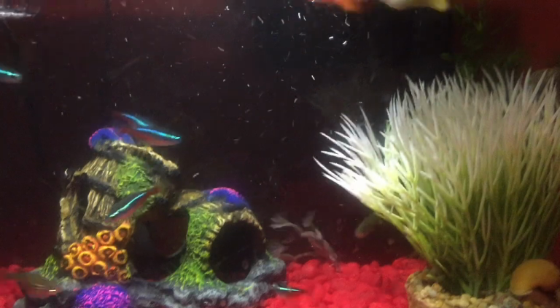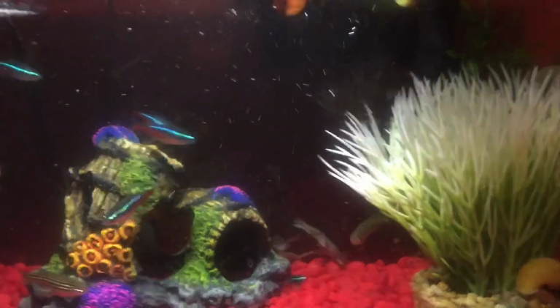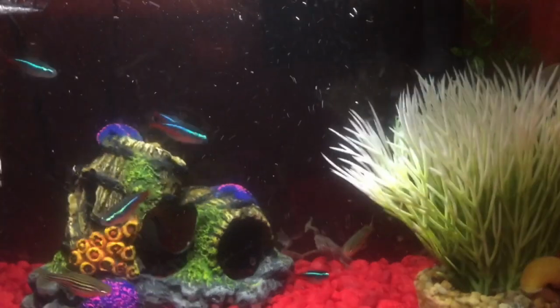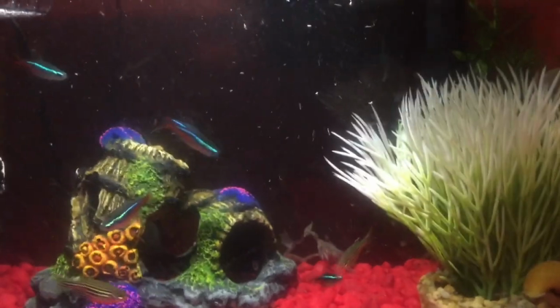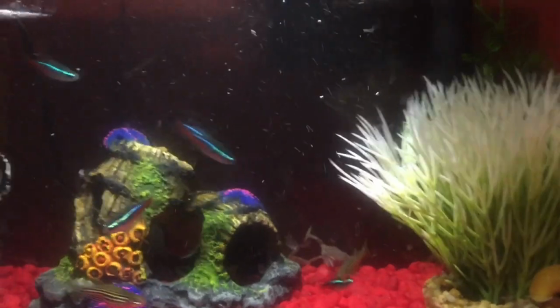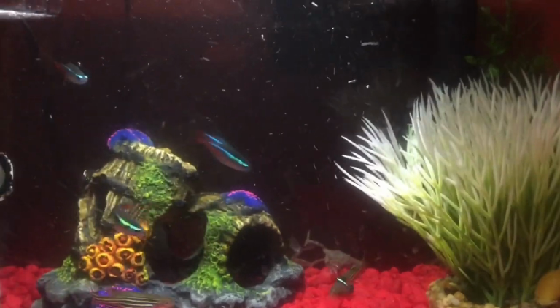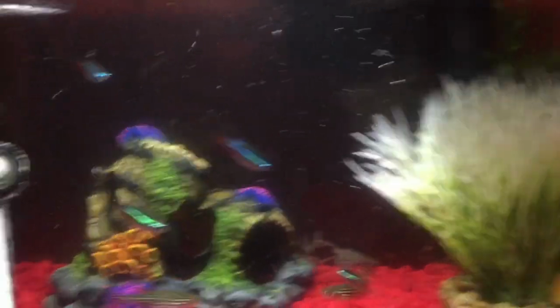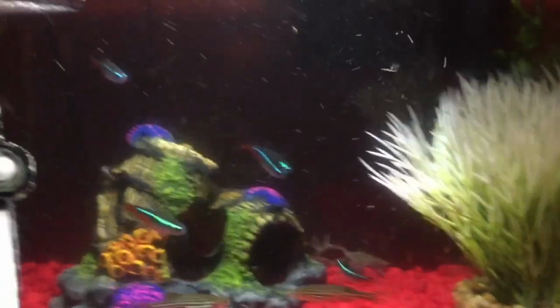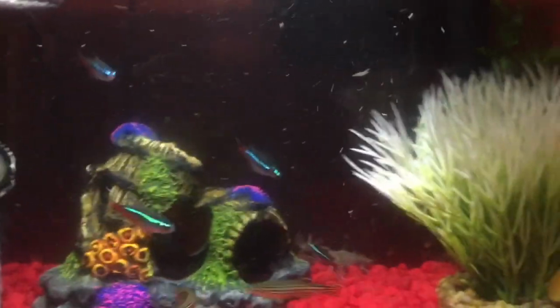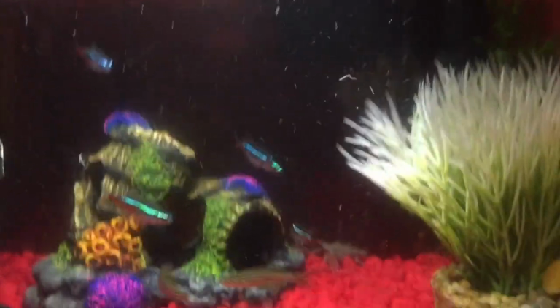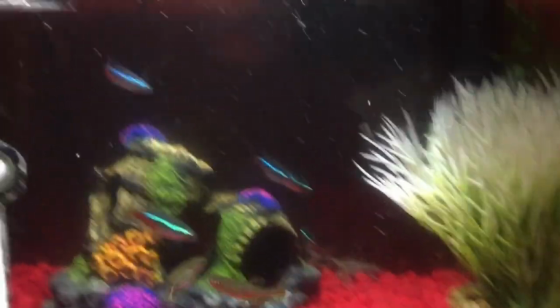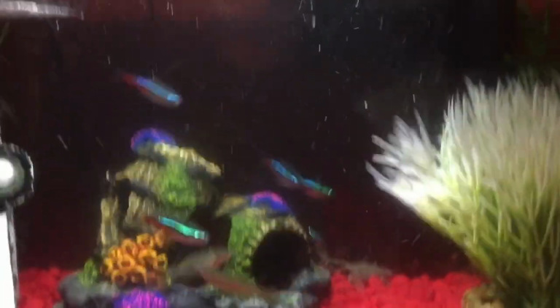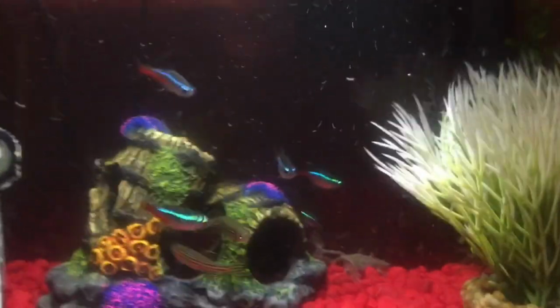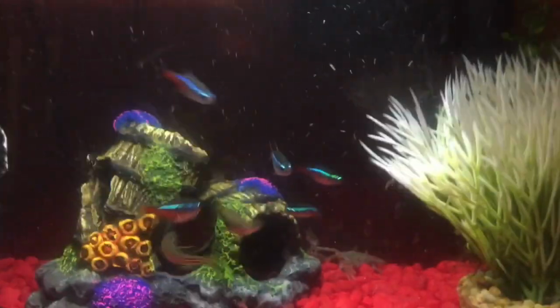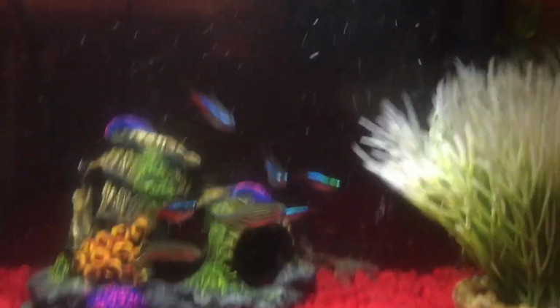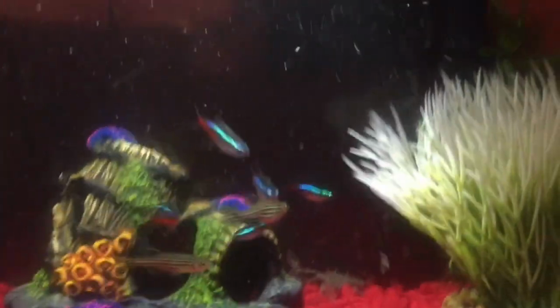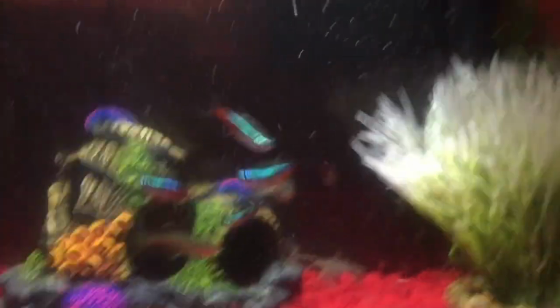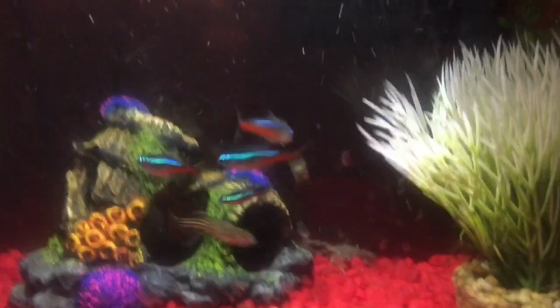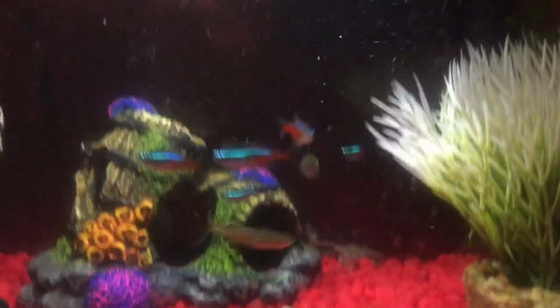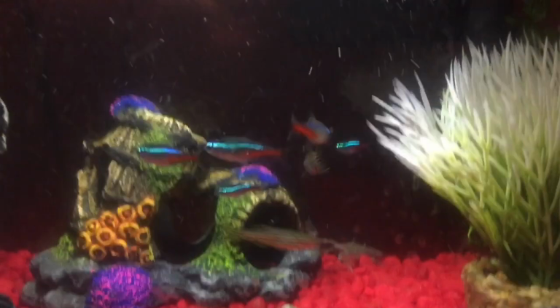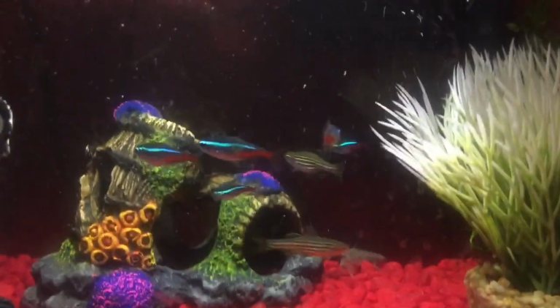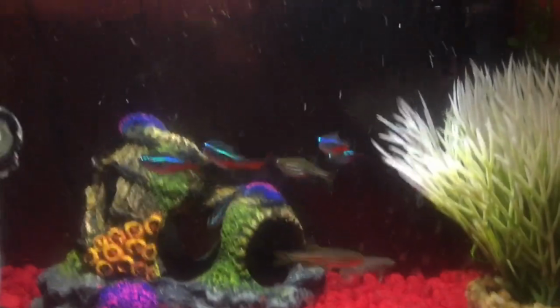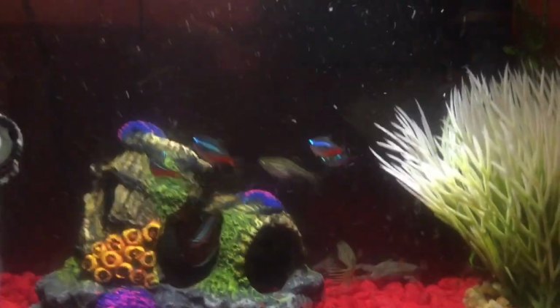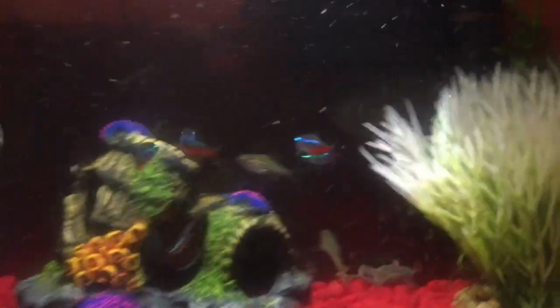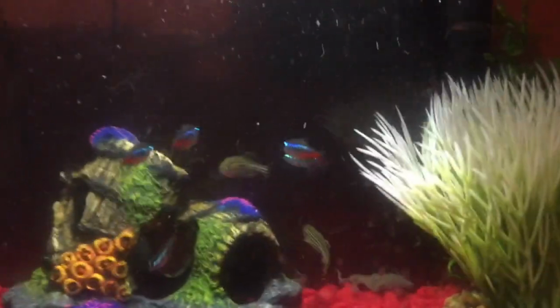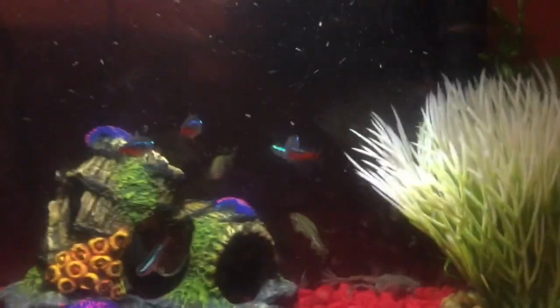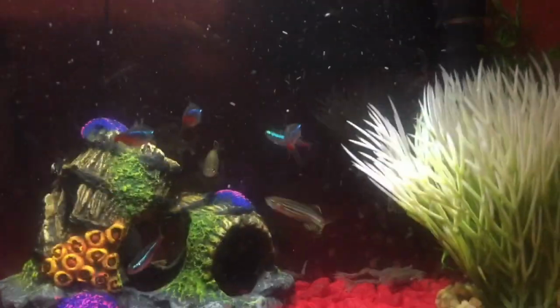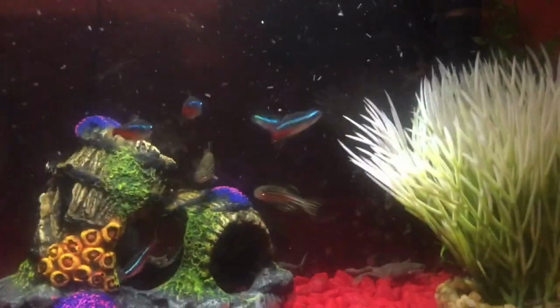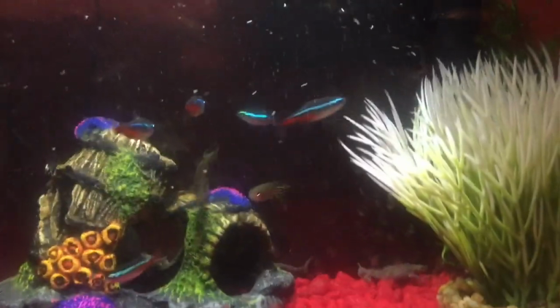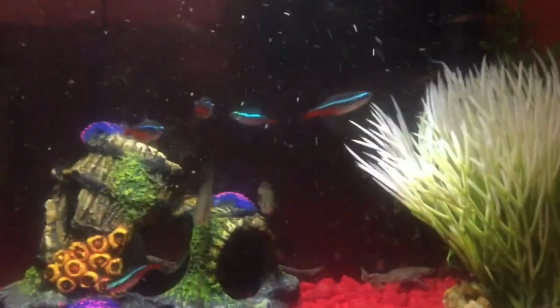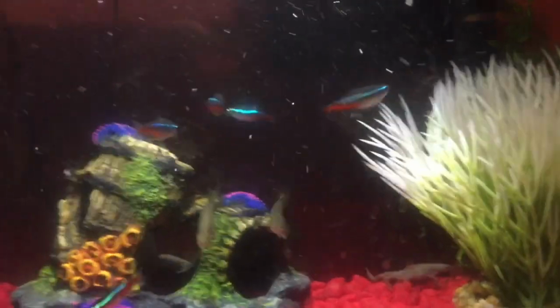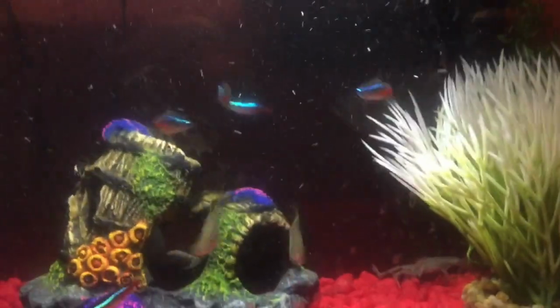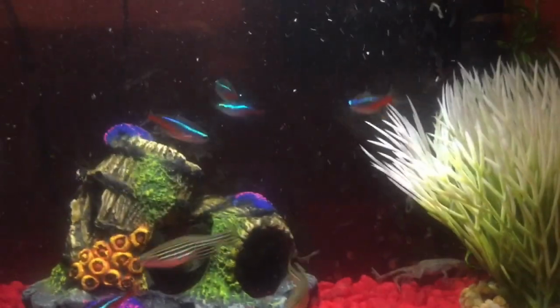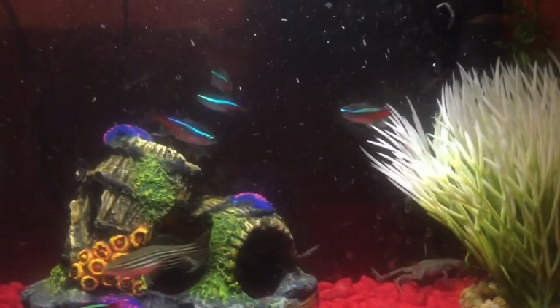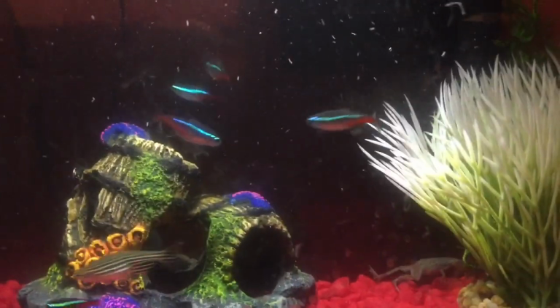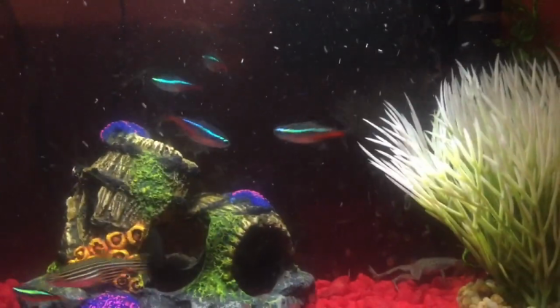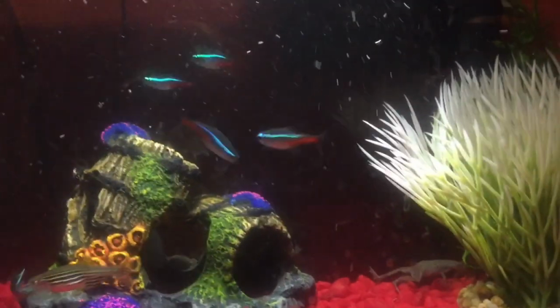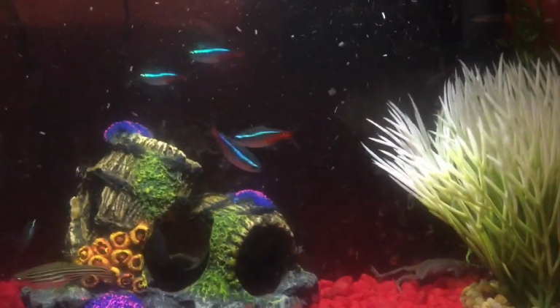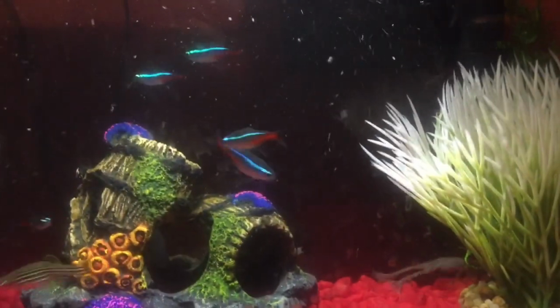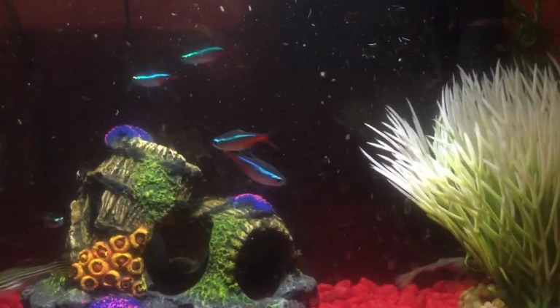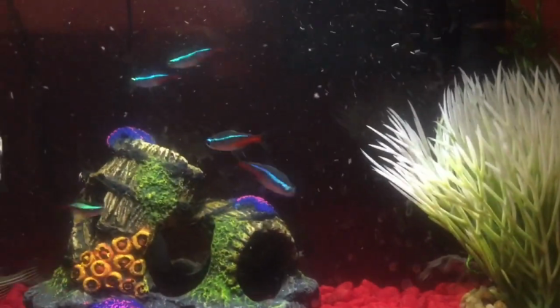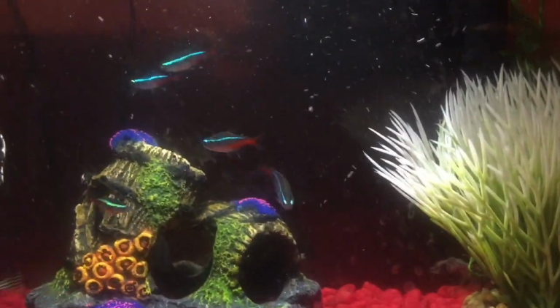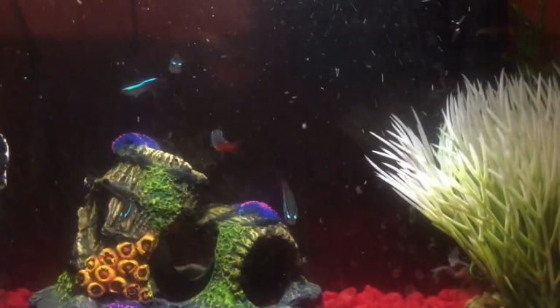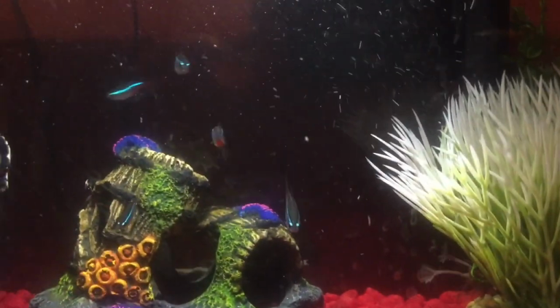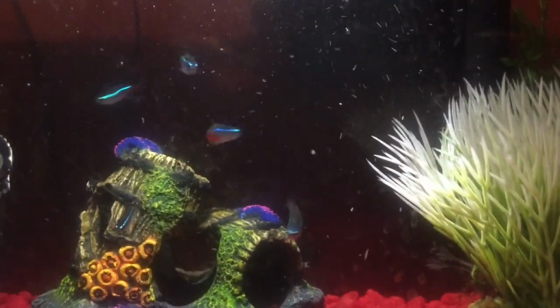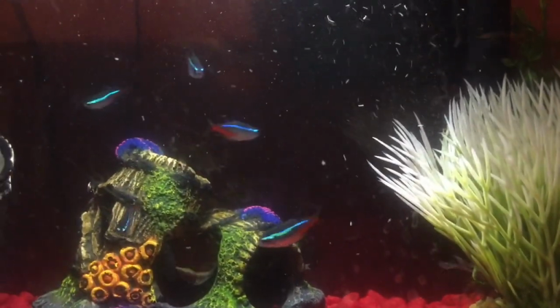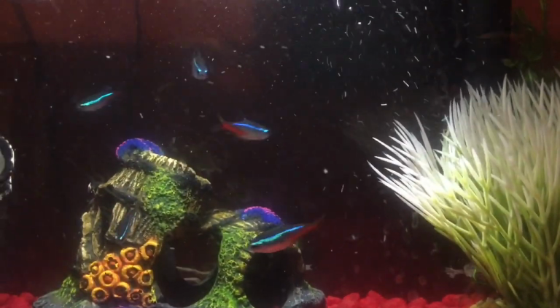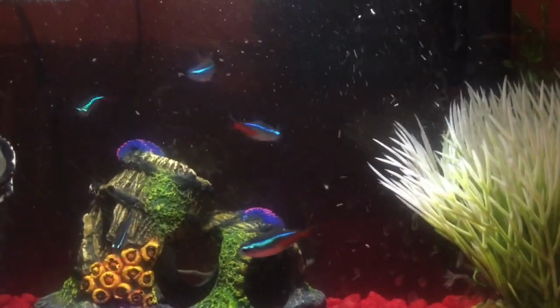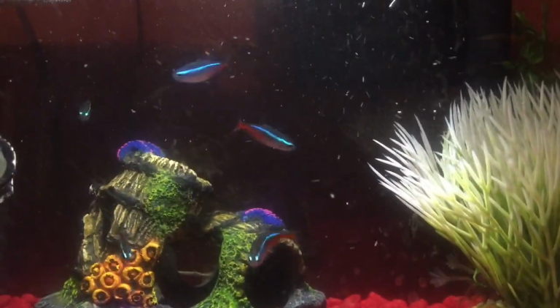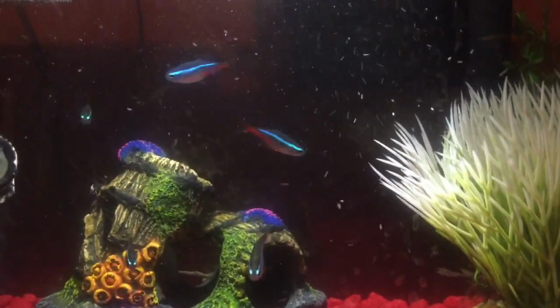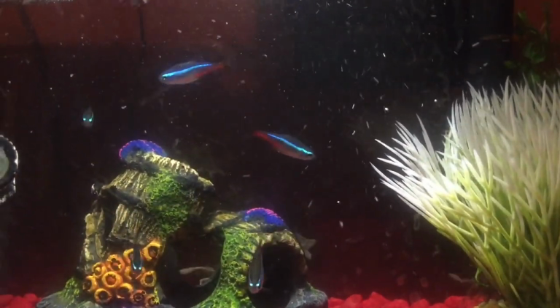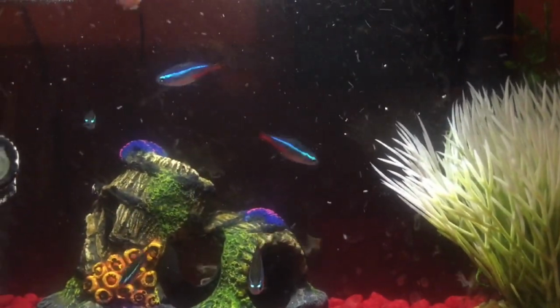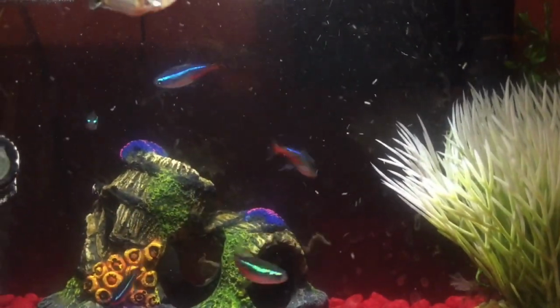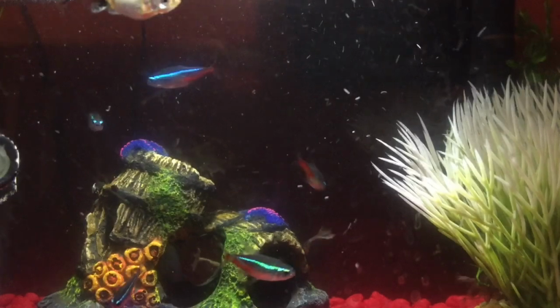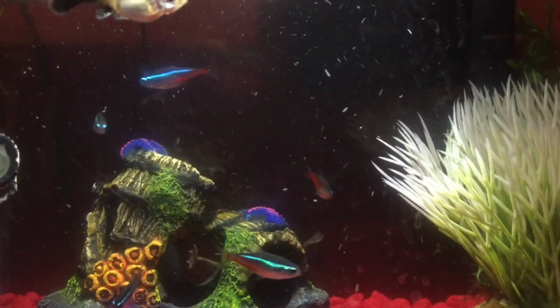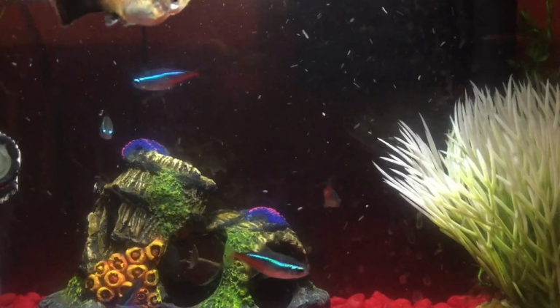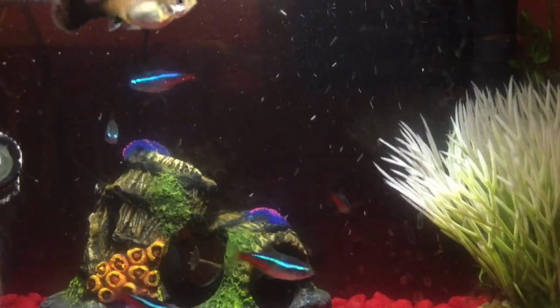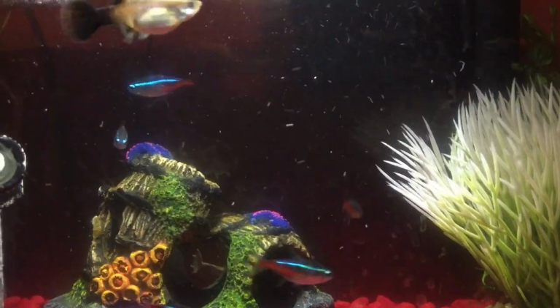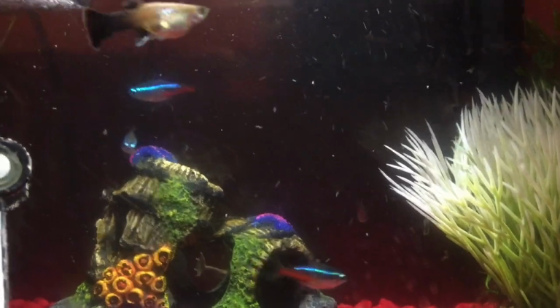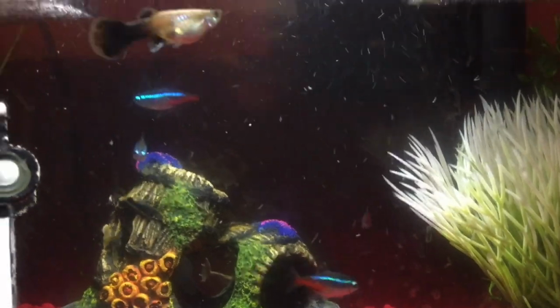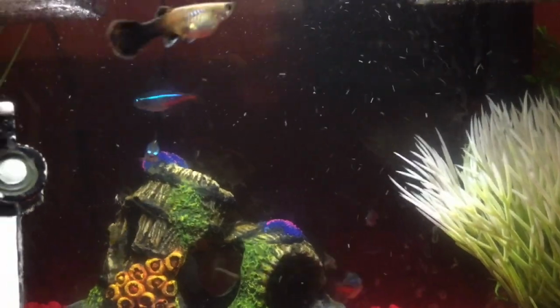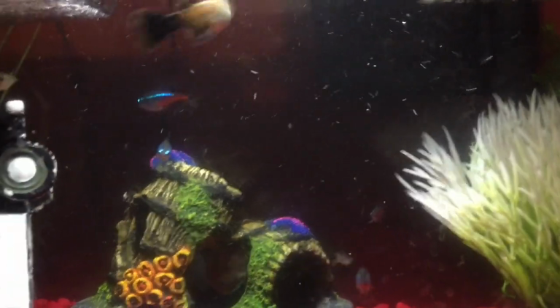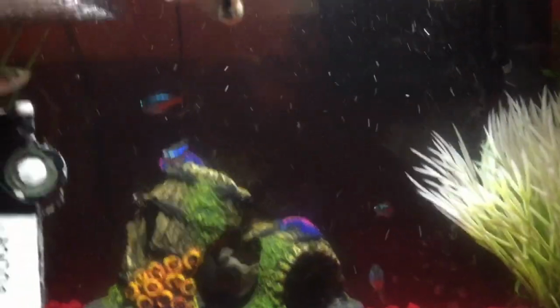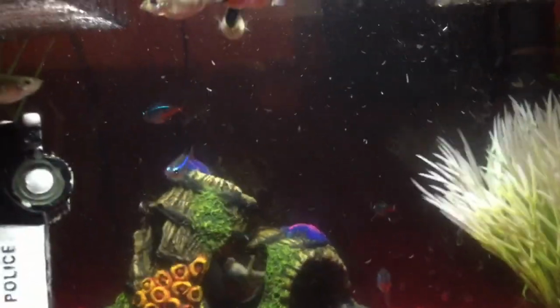I've seen this question a lot around YouTube. It's how to feed African dwarf frogs. So it's a pretty simple process.